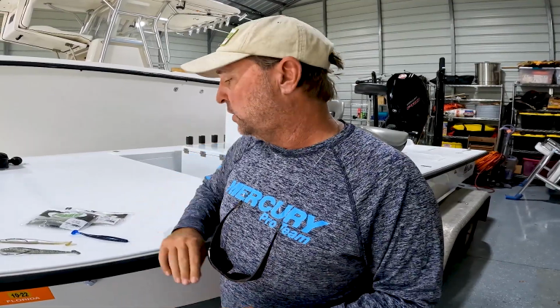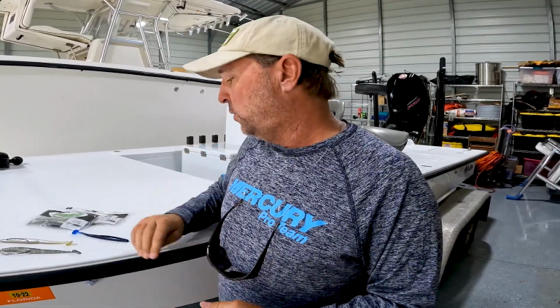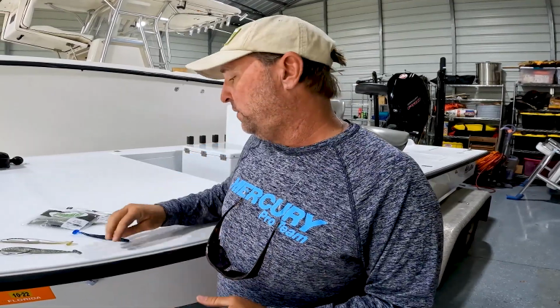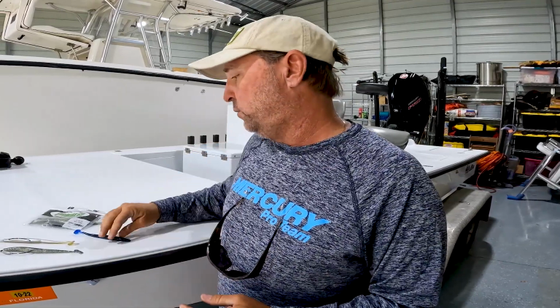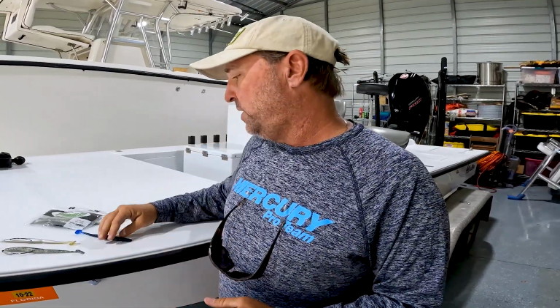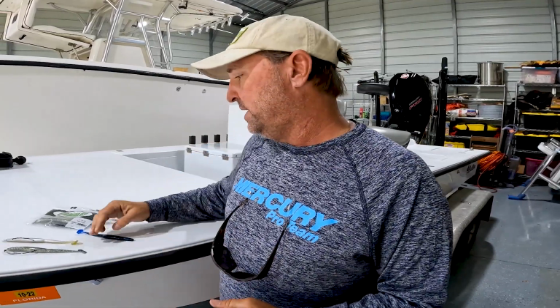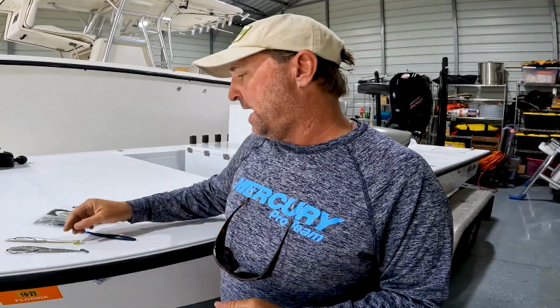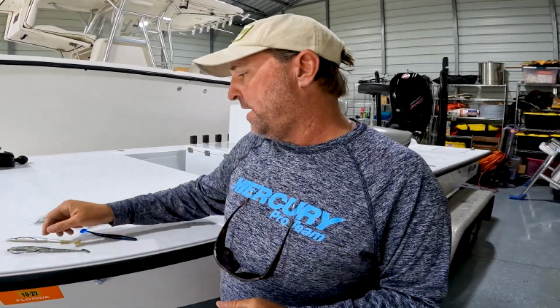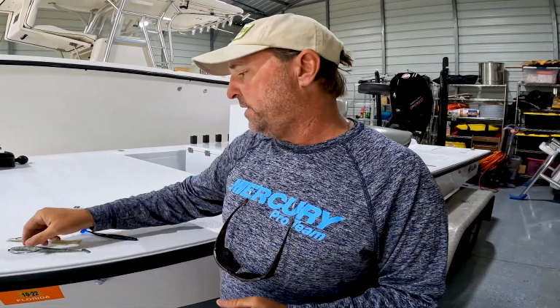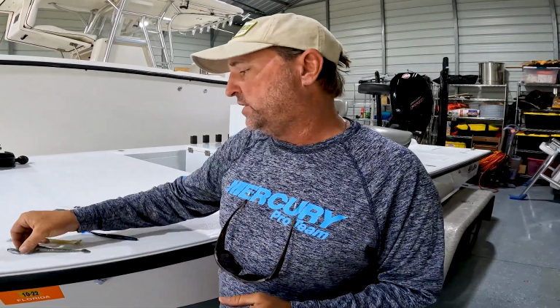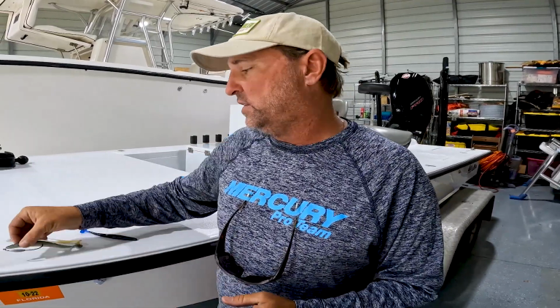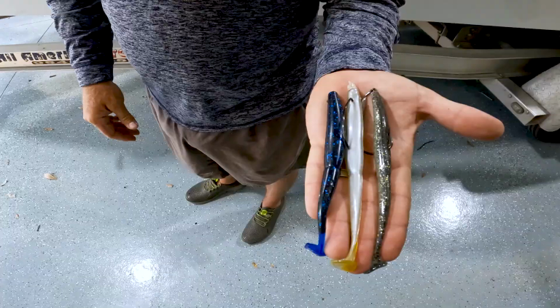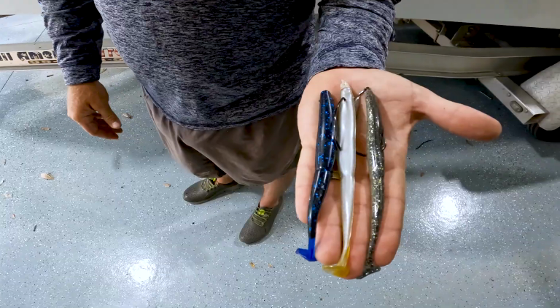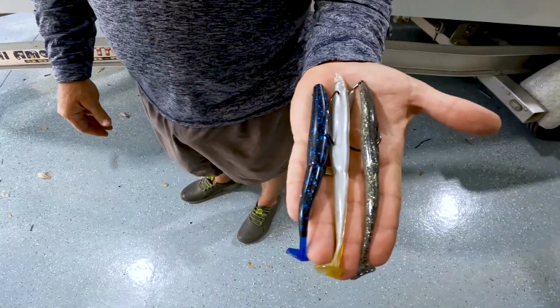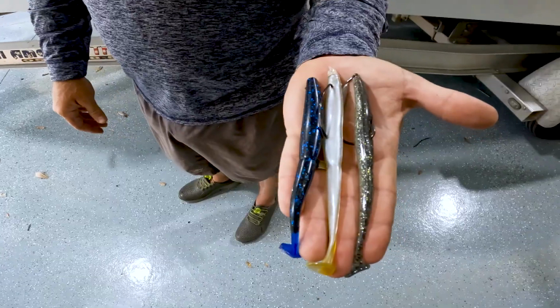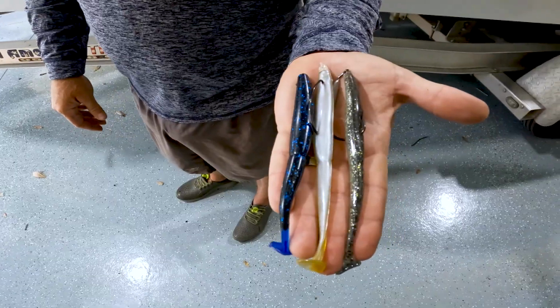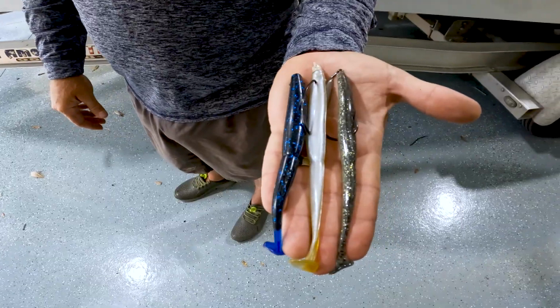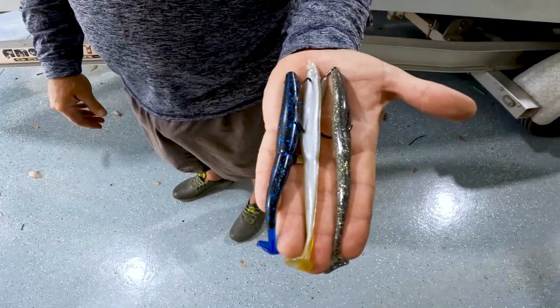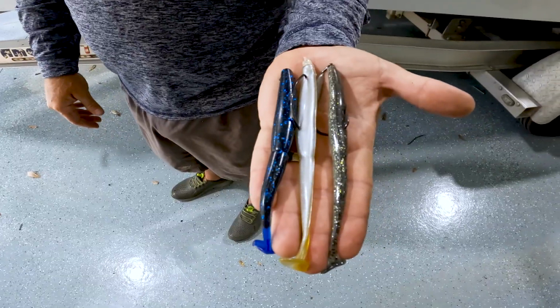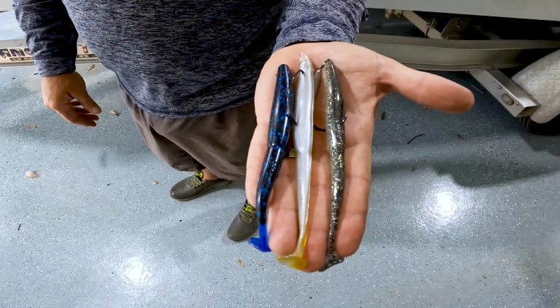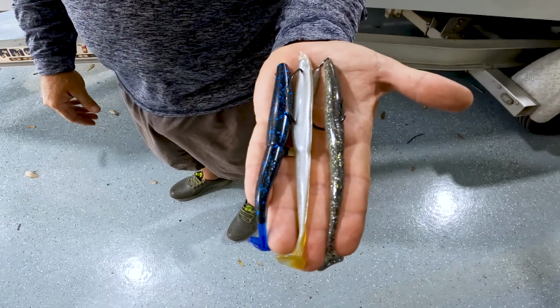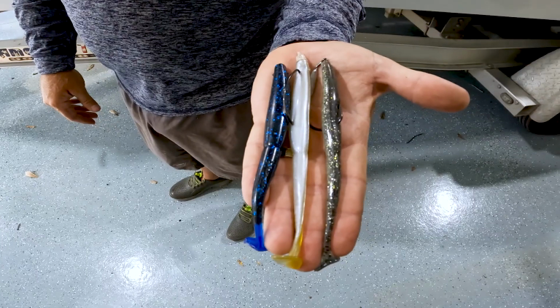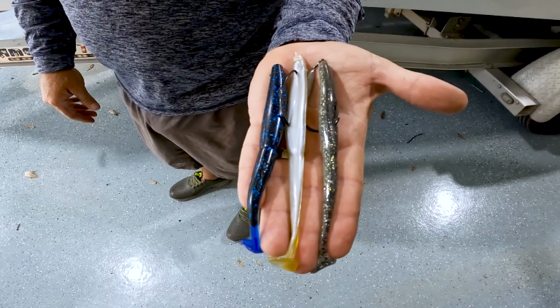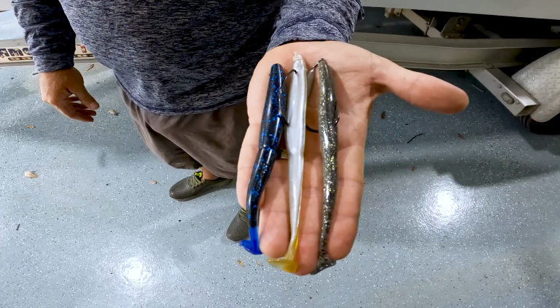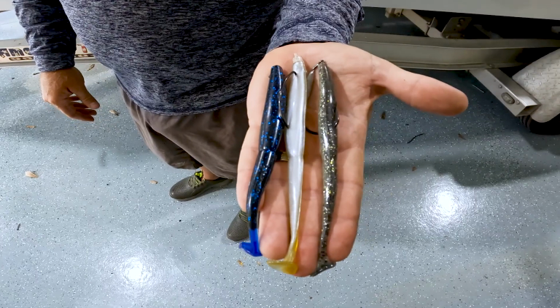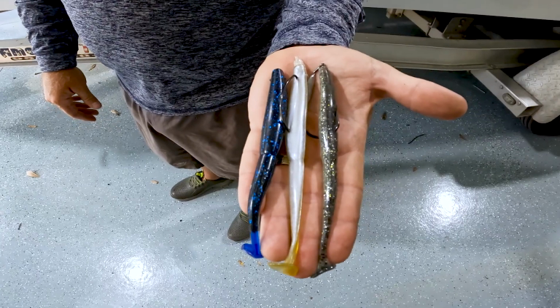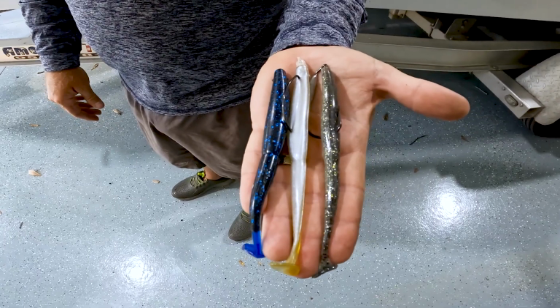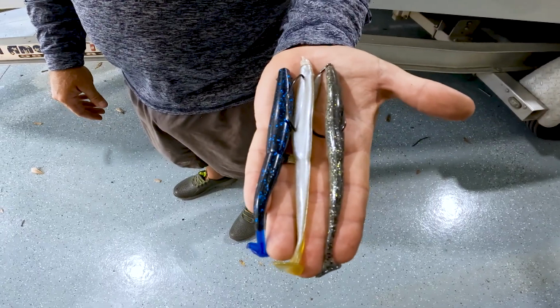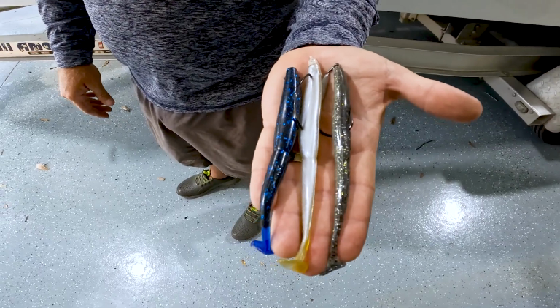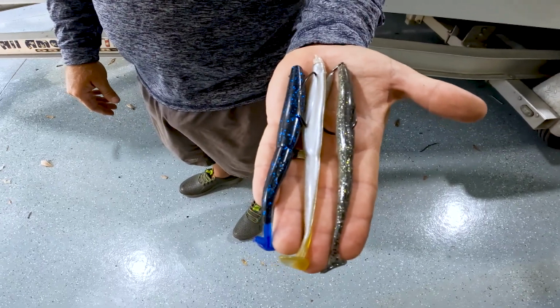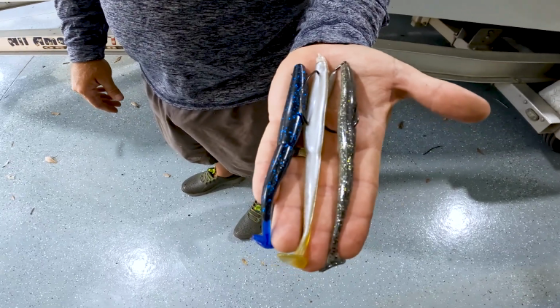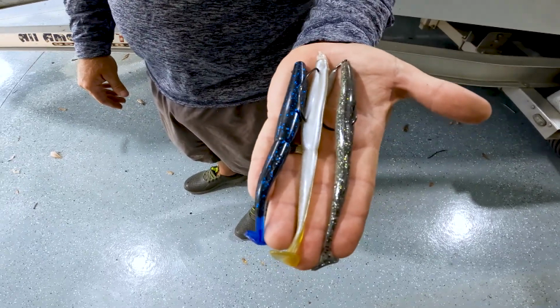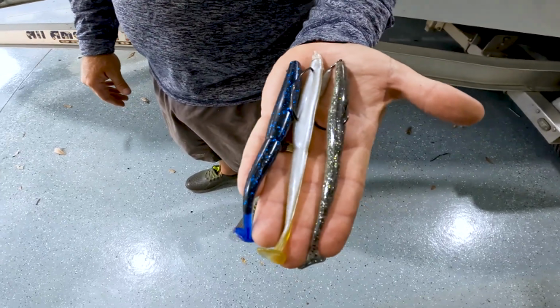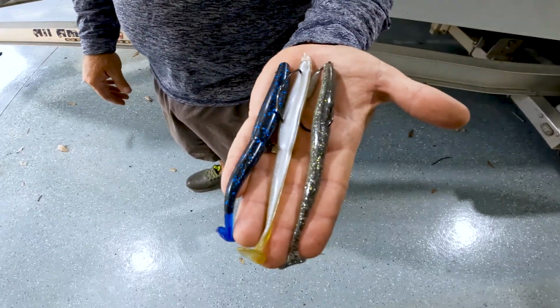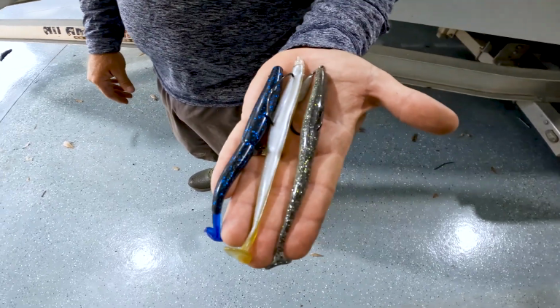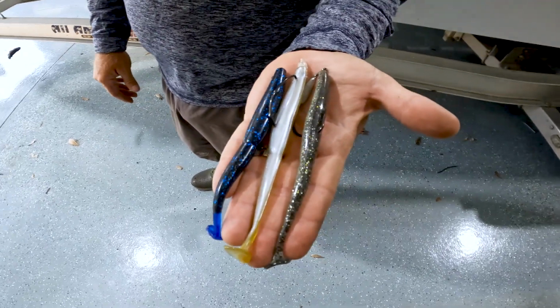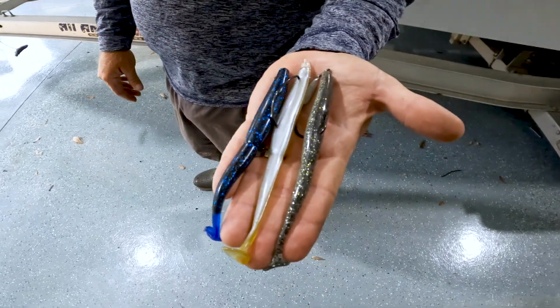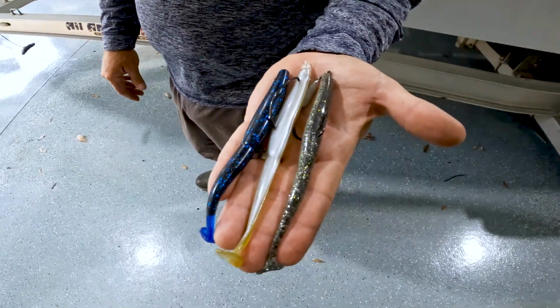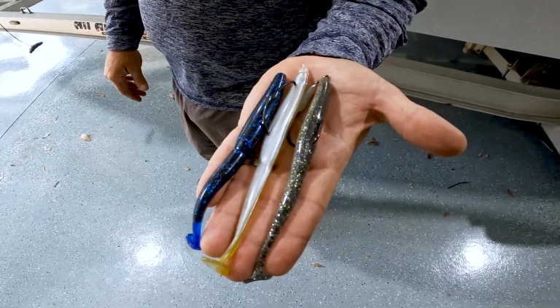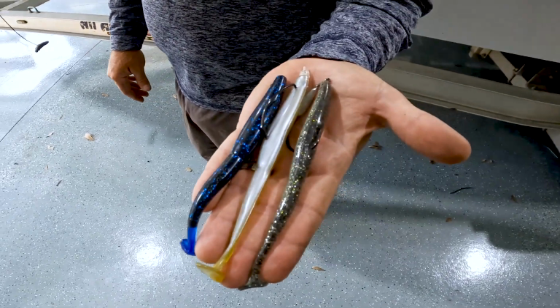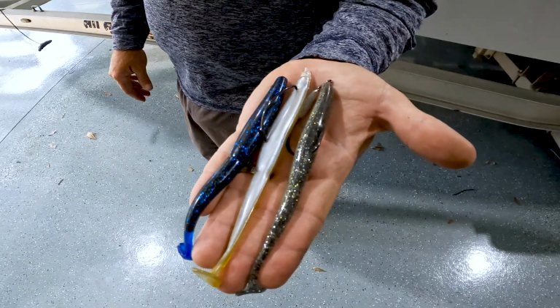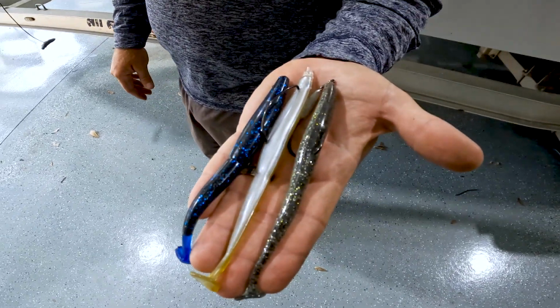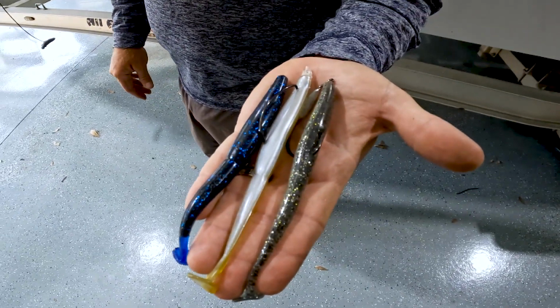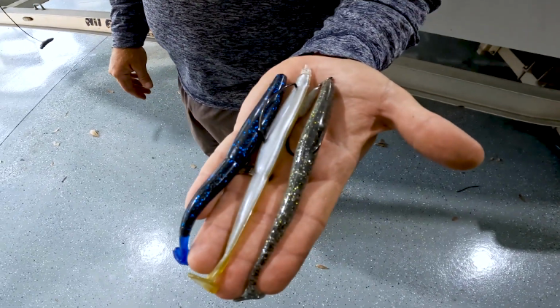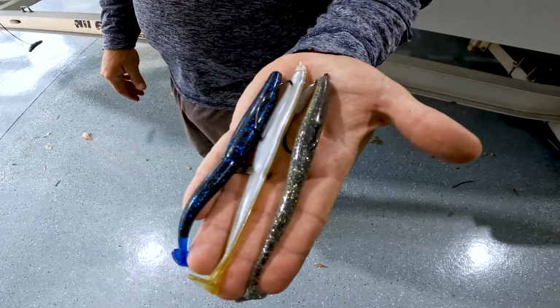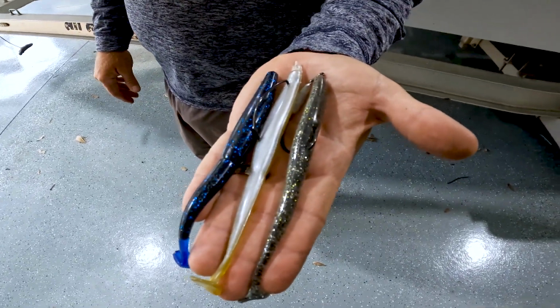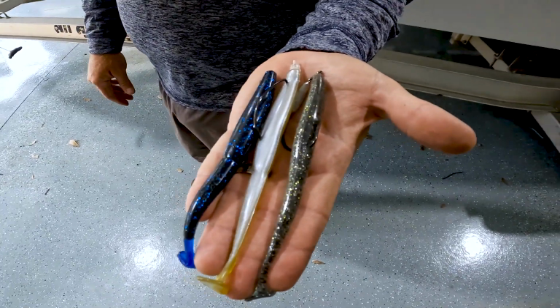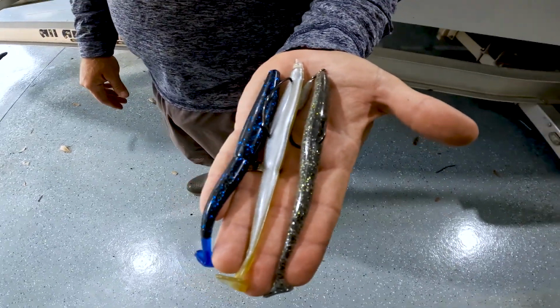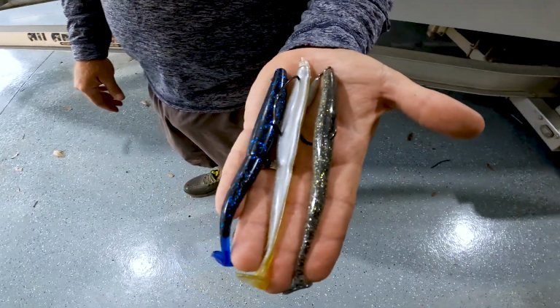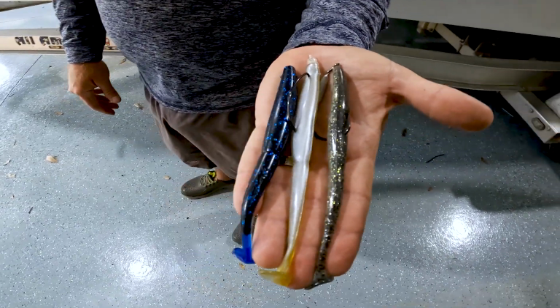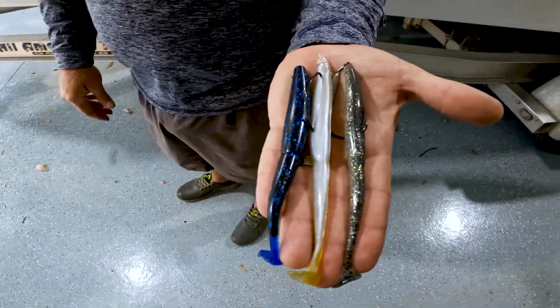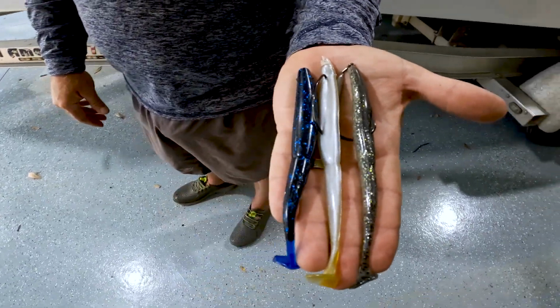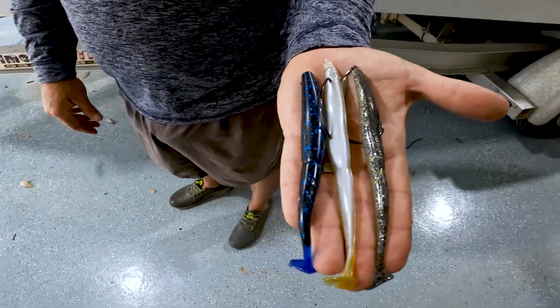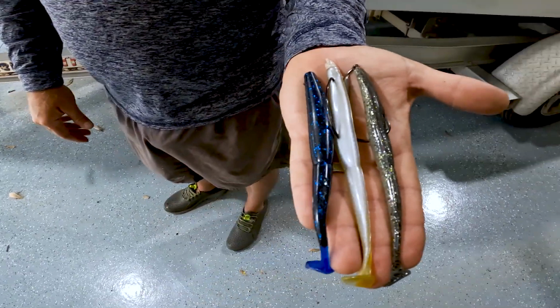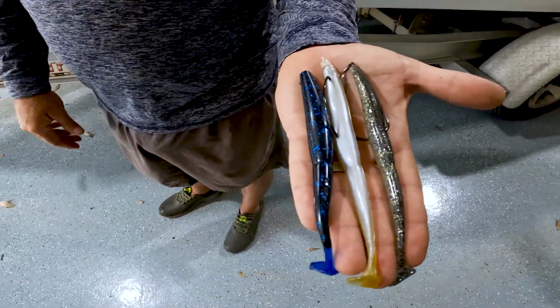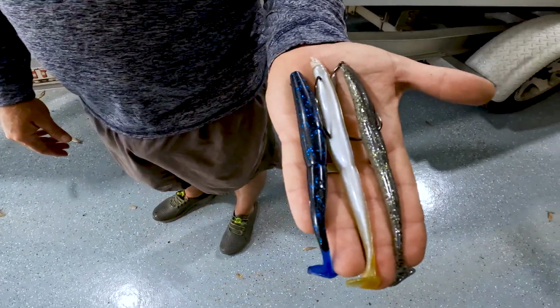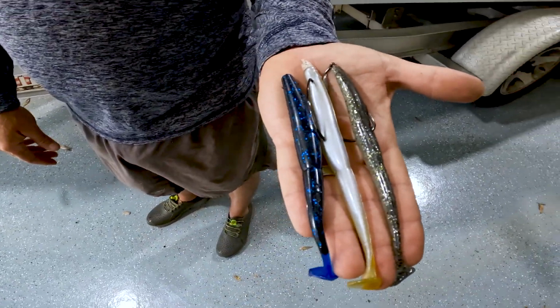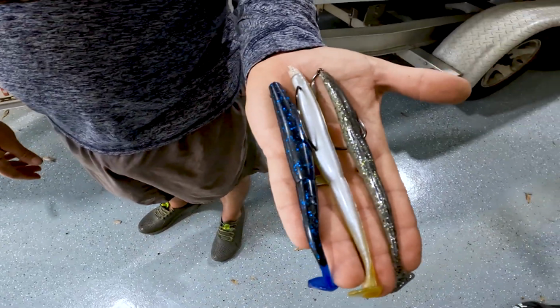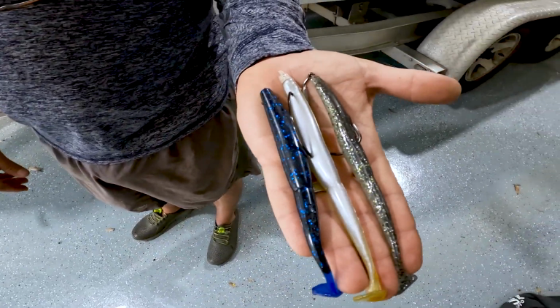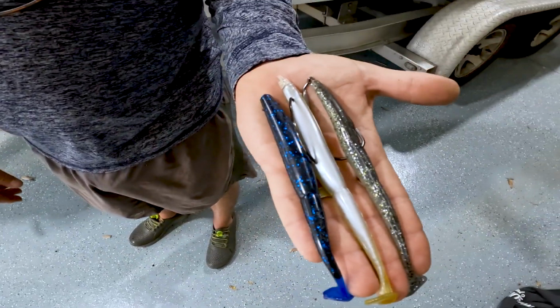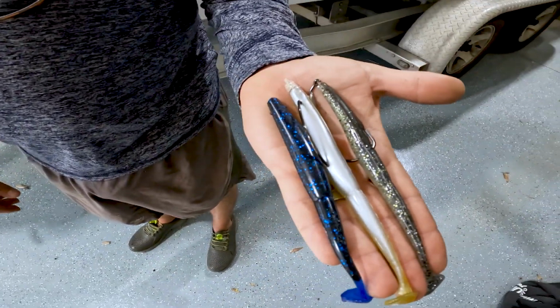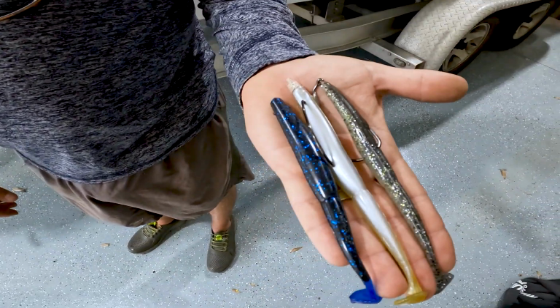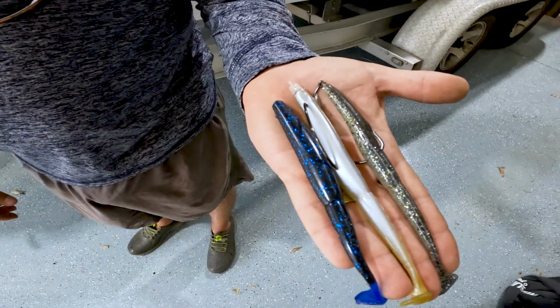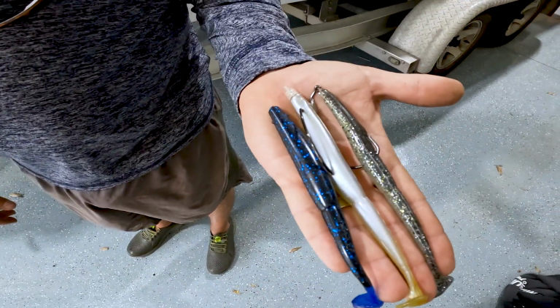We designed this as a six-inch bait. It comes in nine colors — green pumpkins, black and blues, and a few different shad colors.